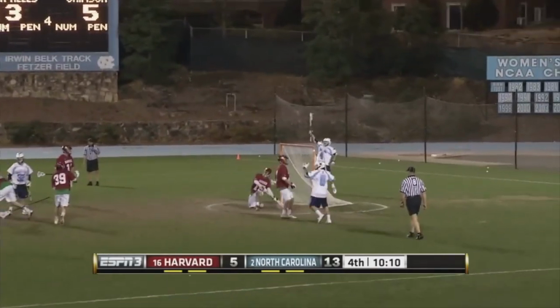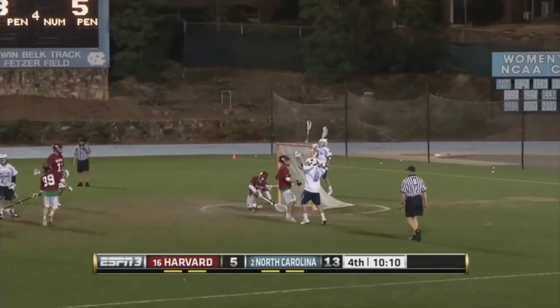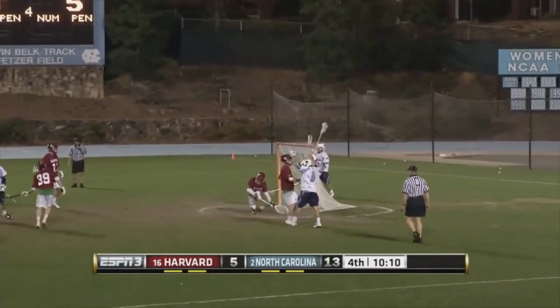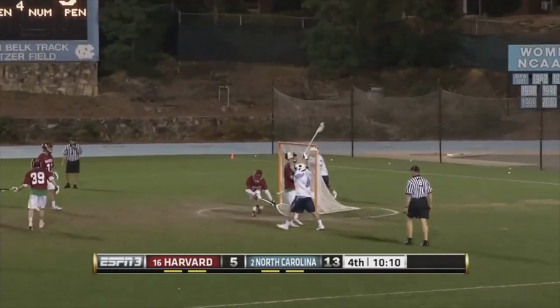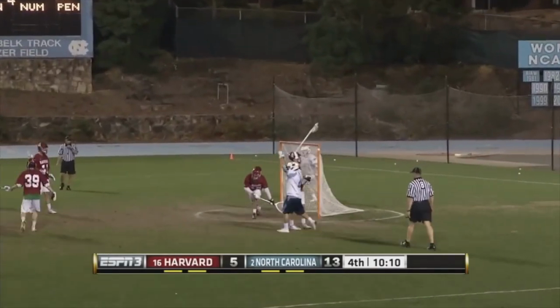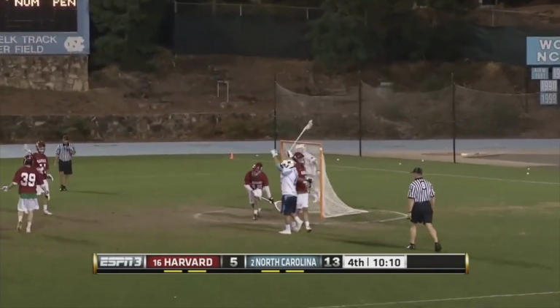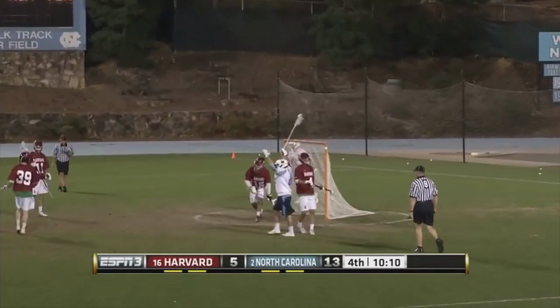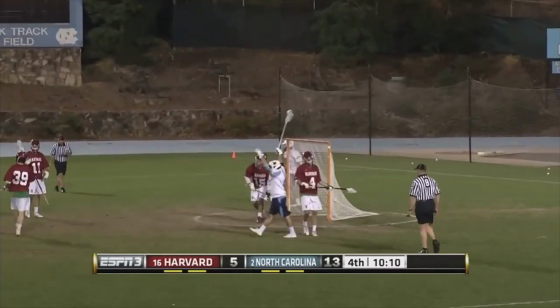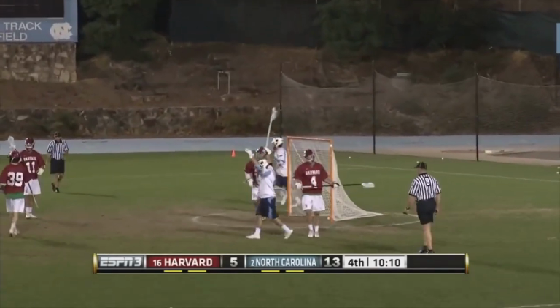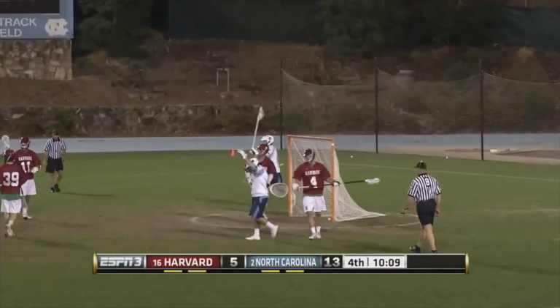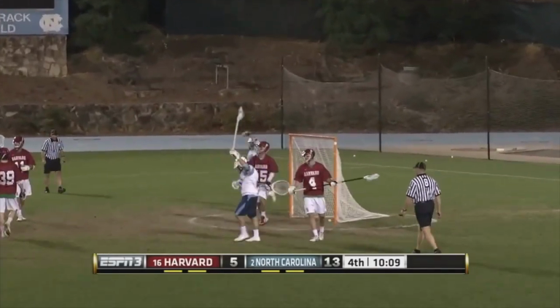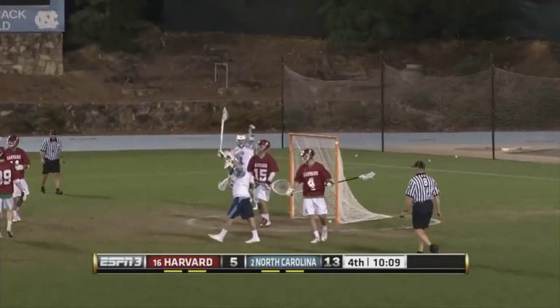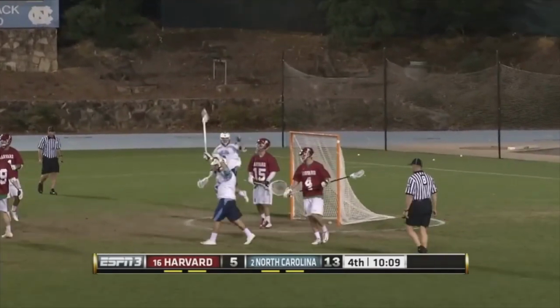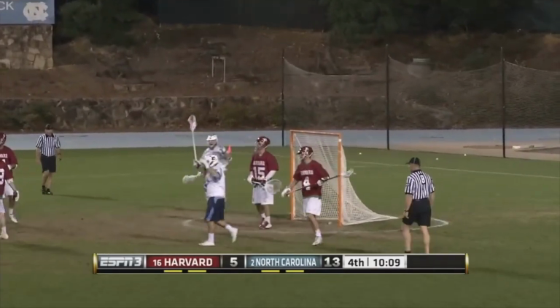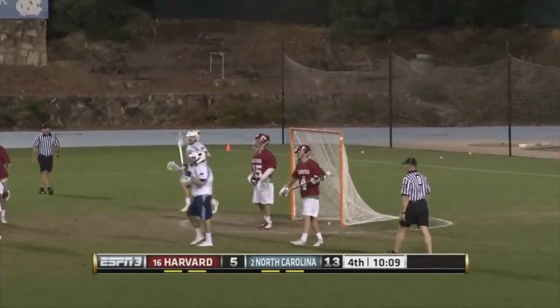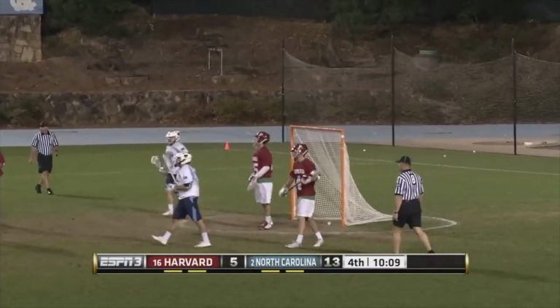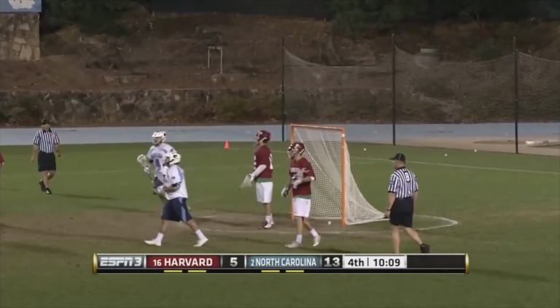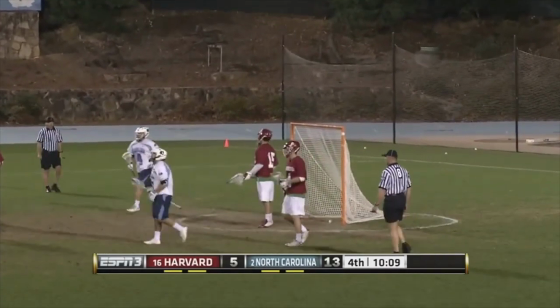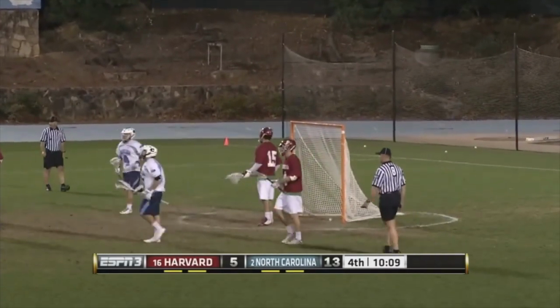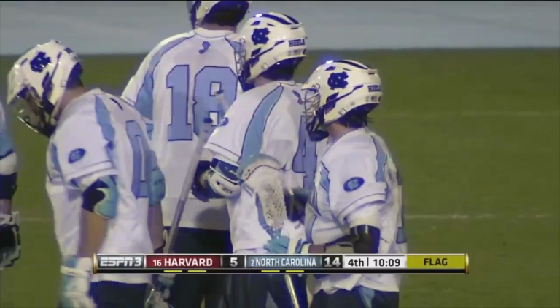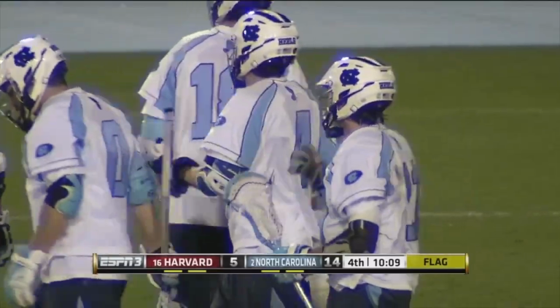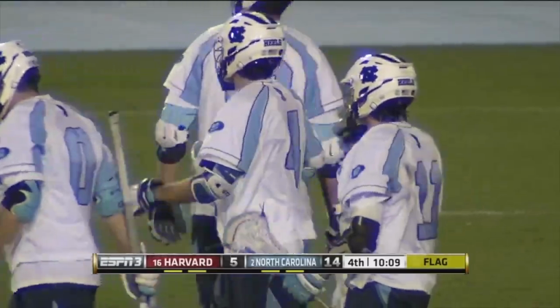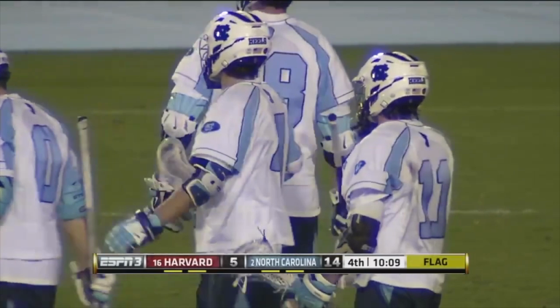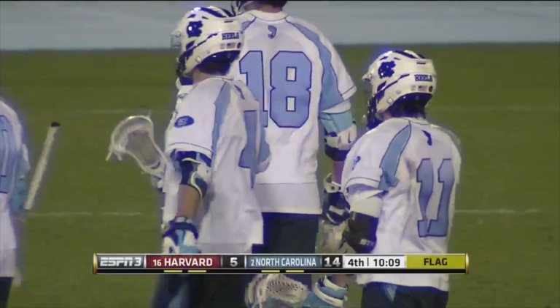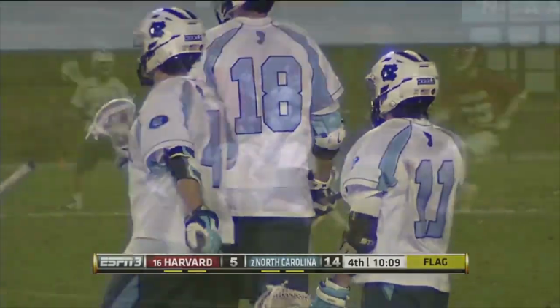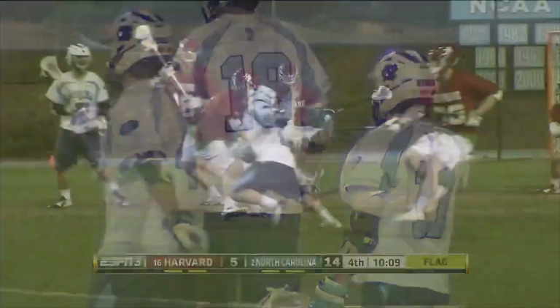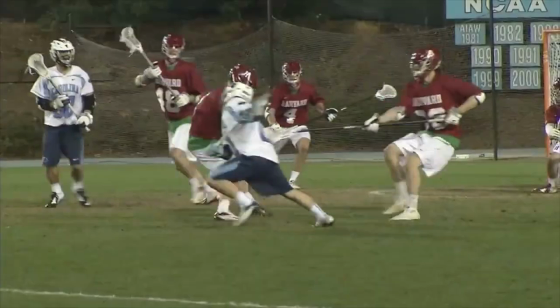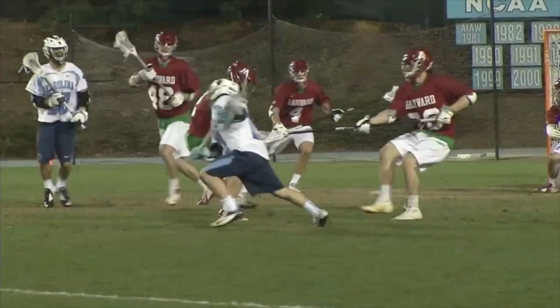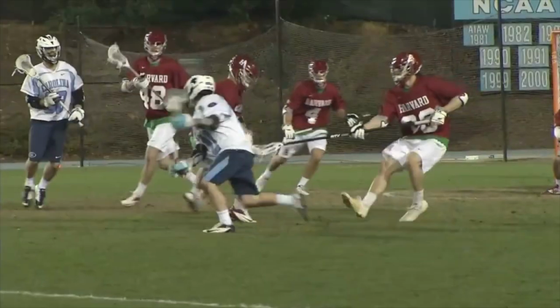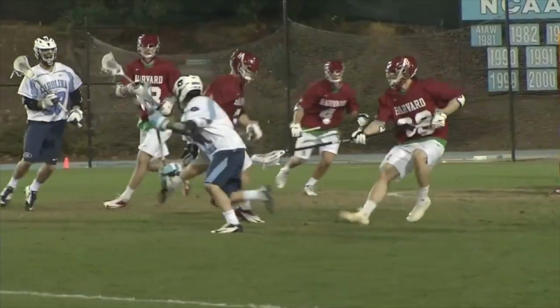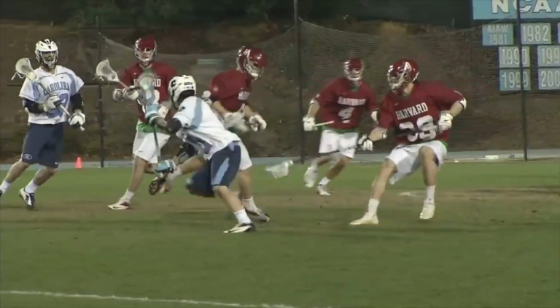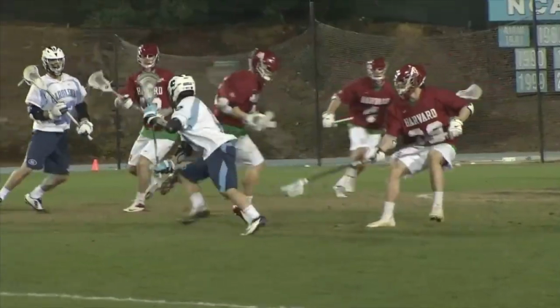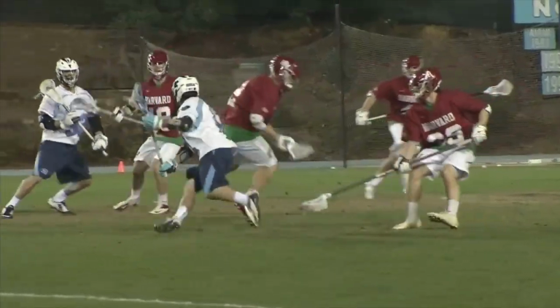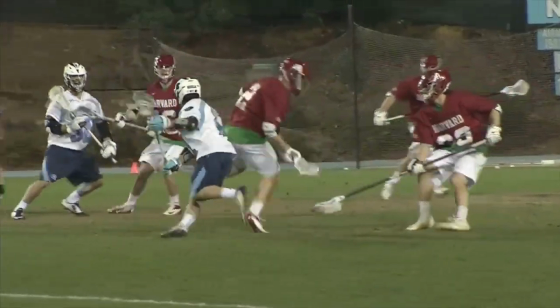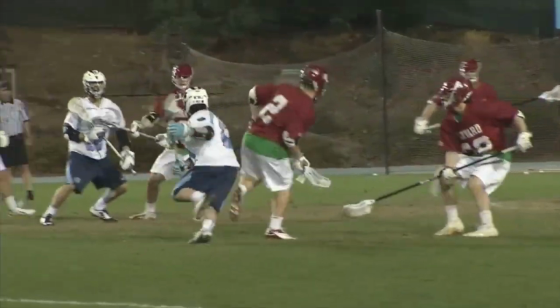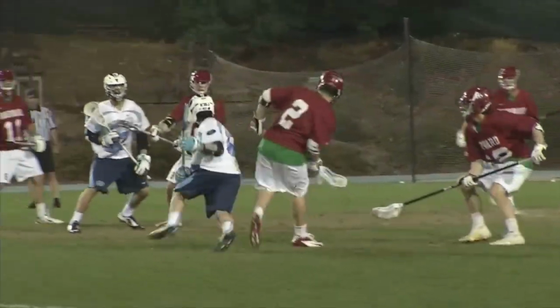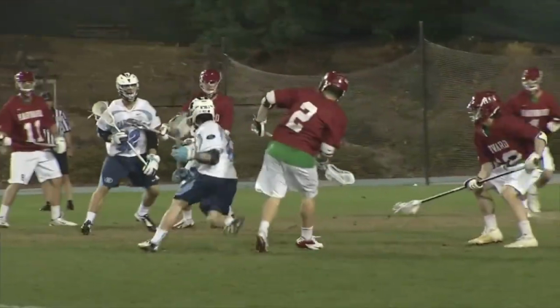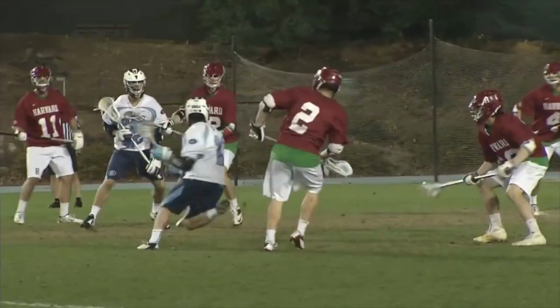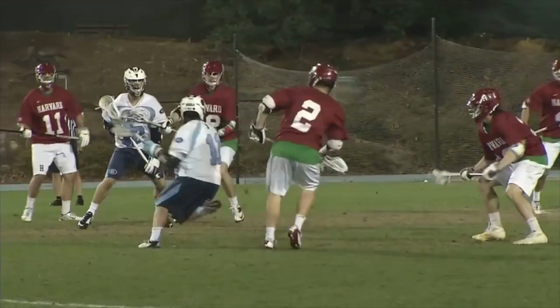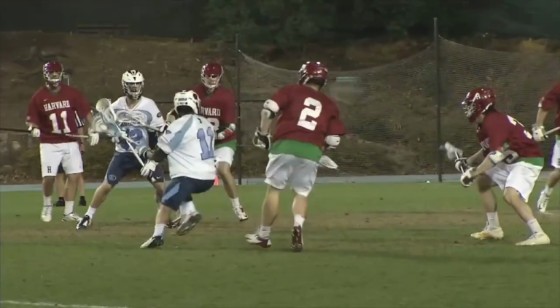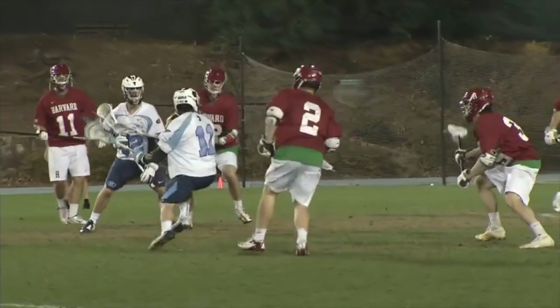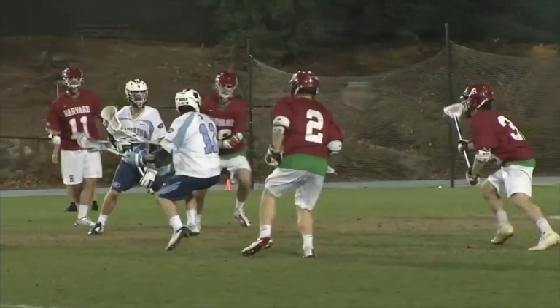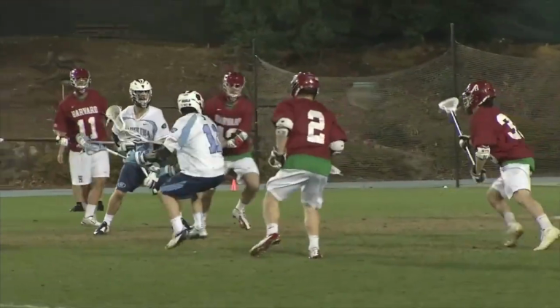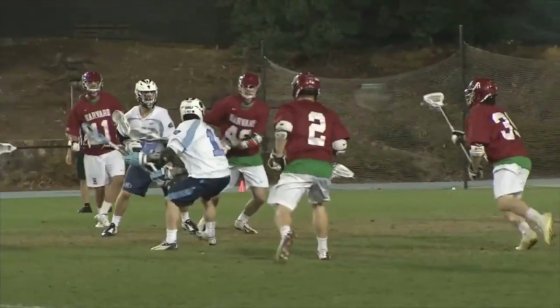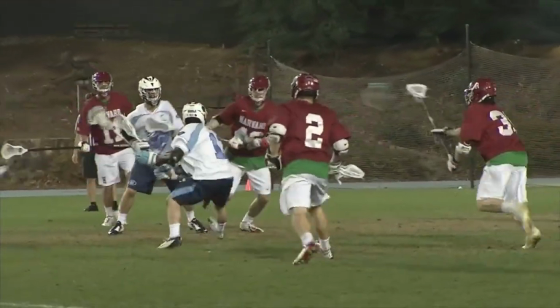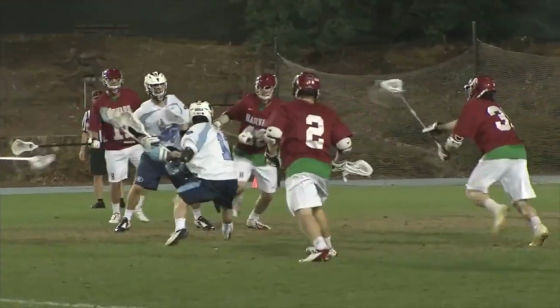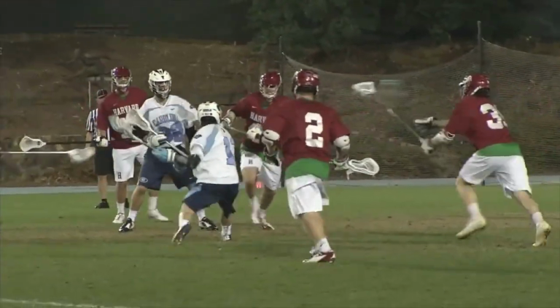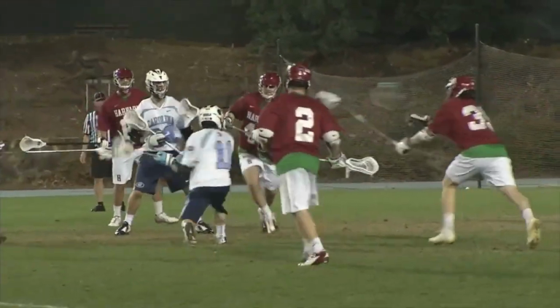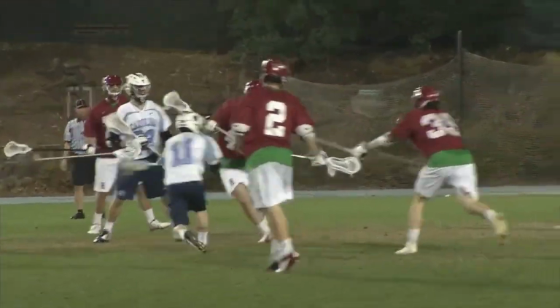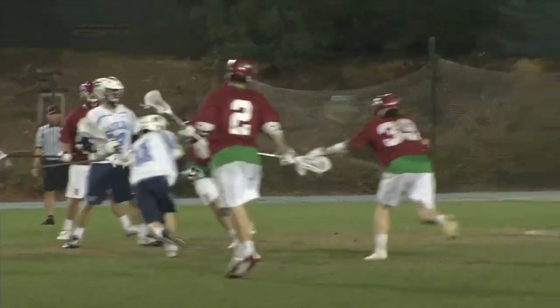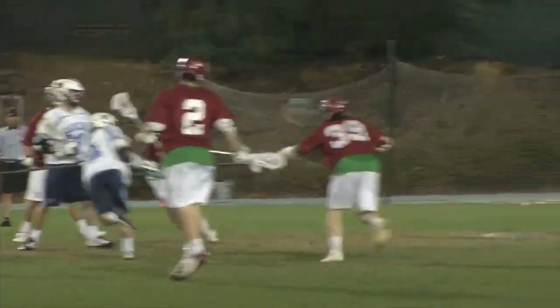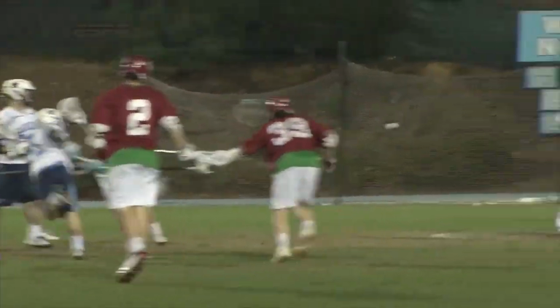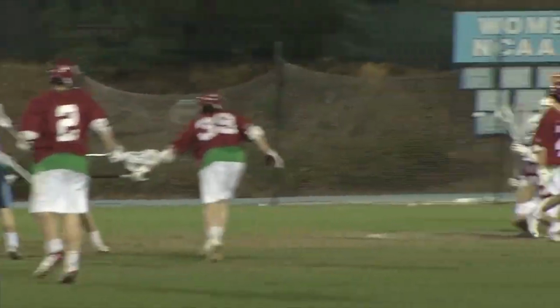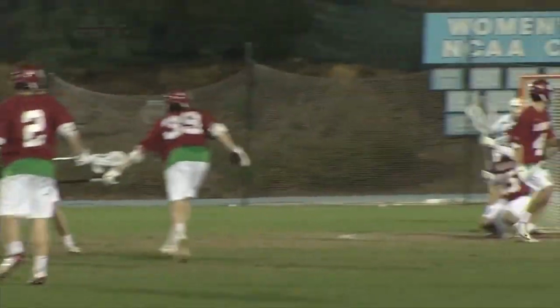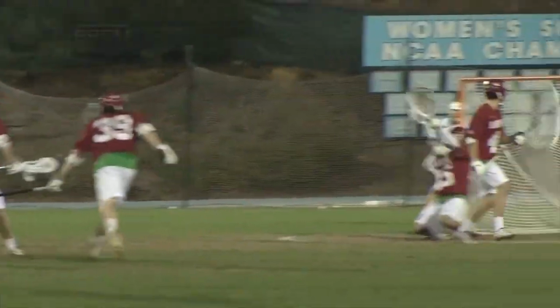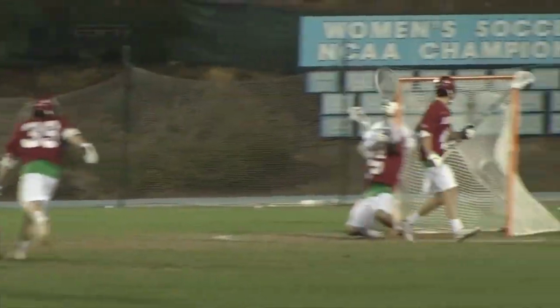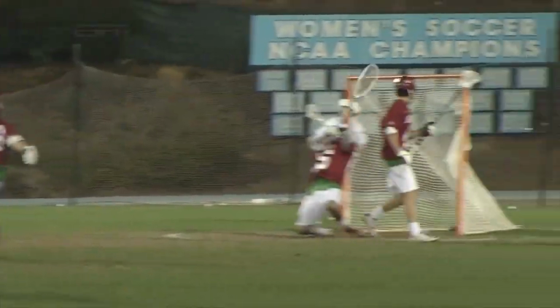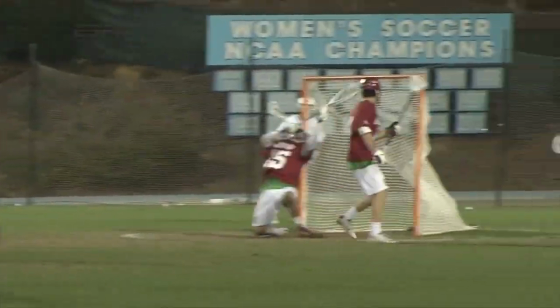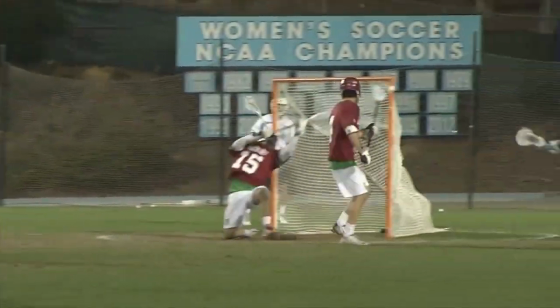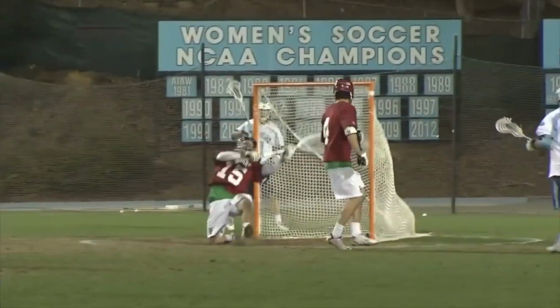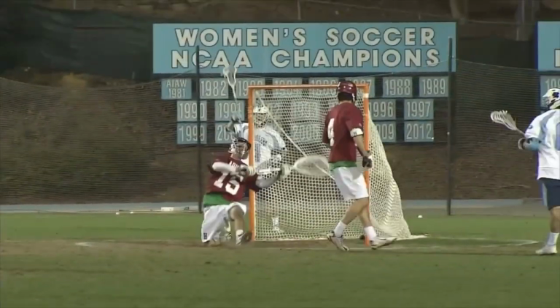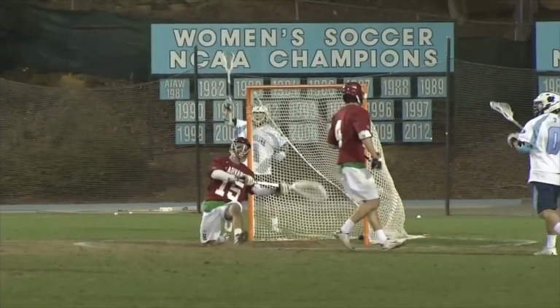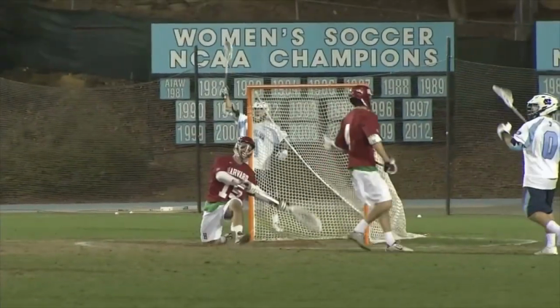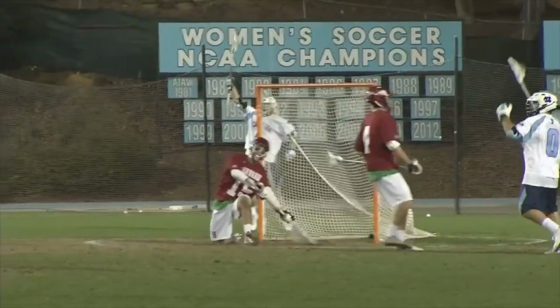Little move and what a finish. A great goal from Sankey. It's now 14 to 5. That's impressive lacrosse.